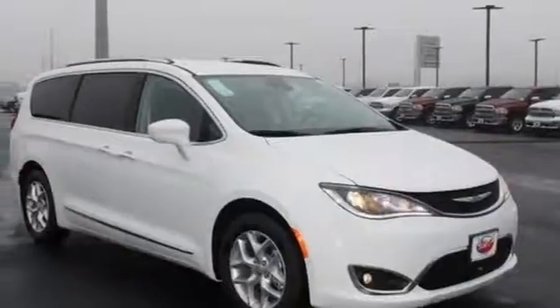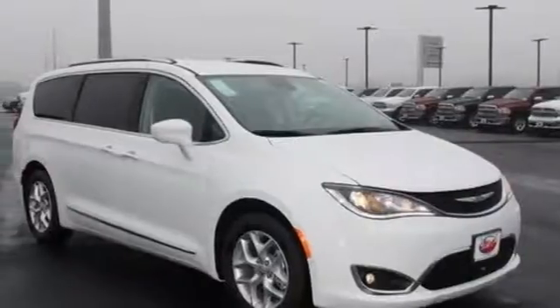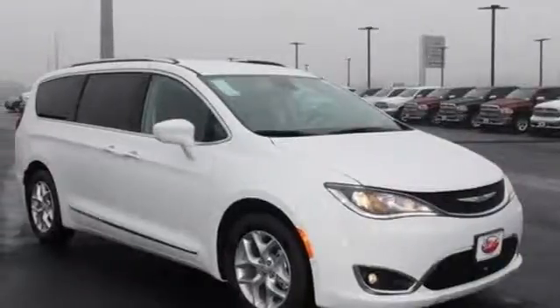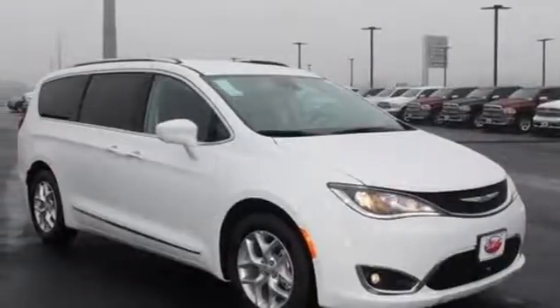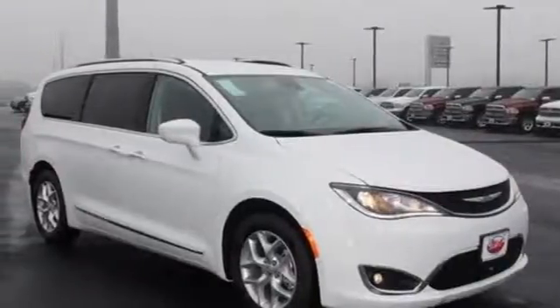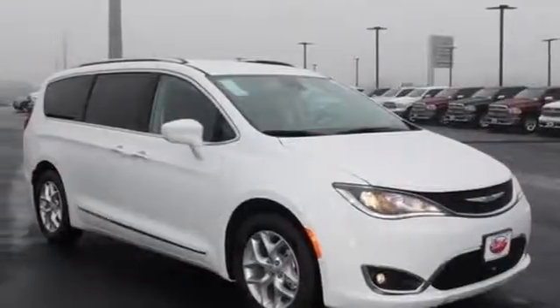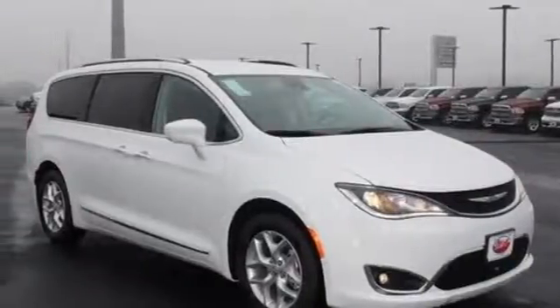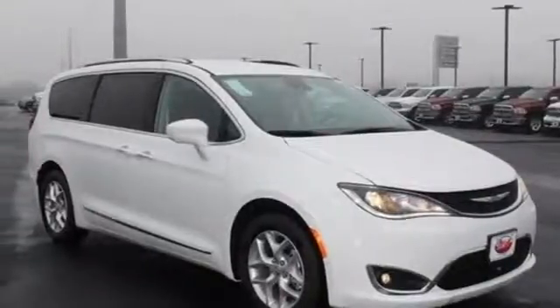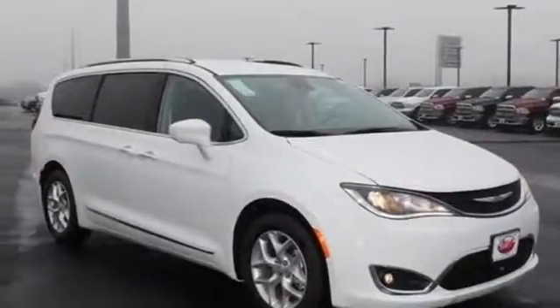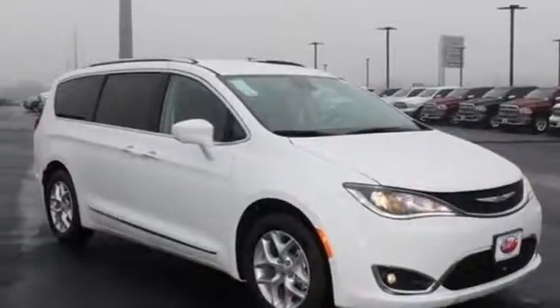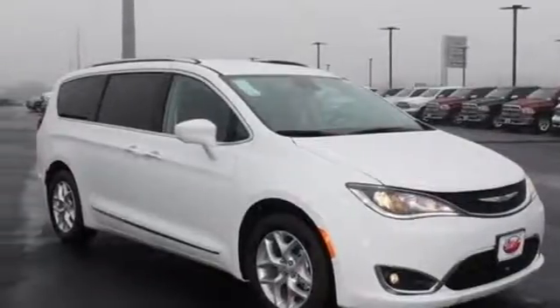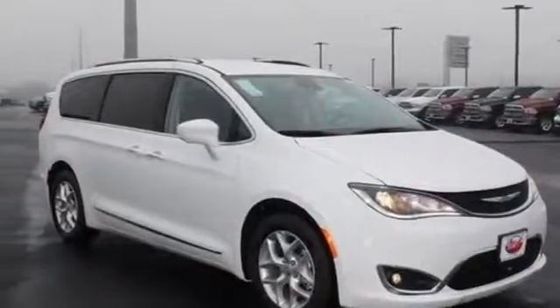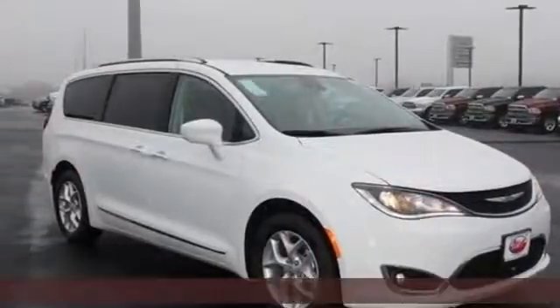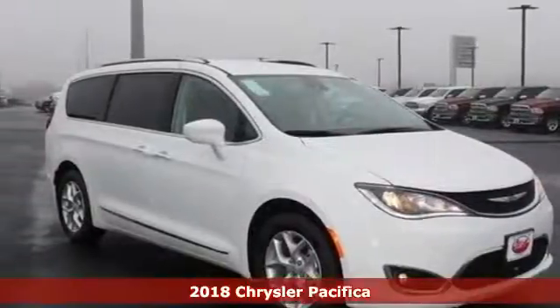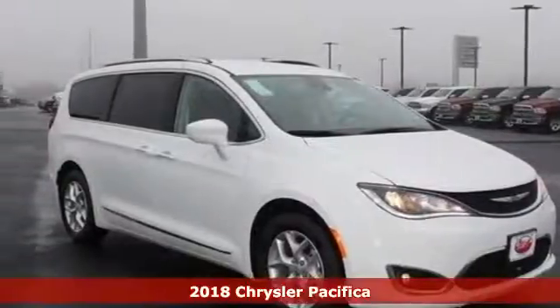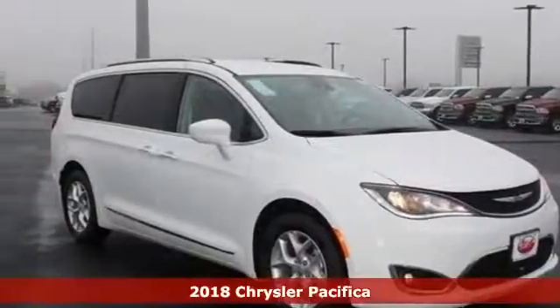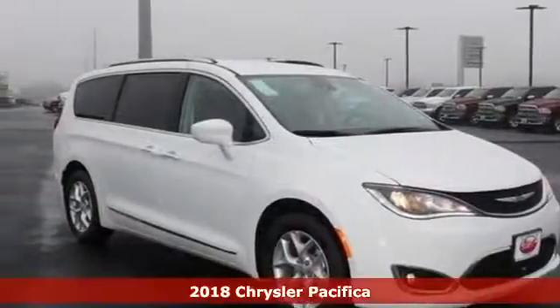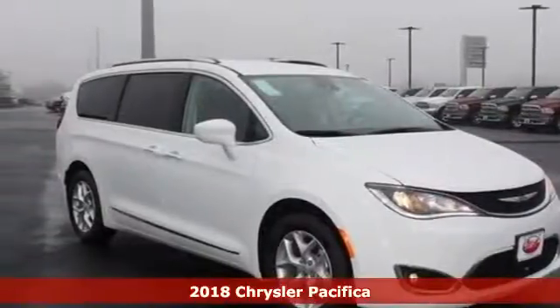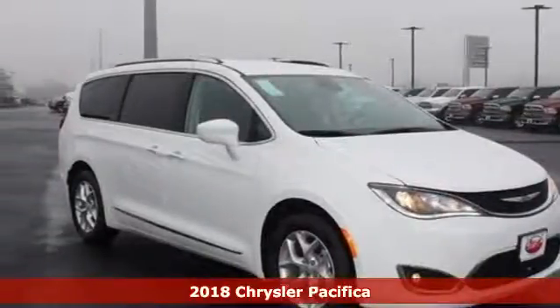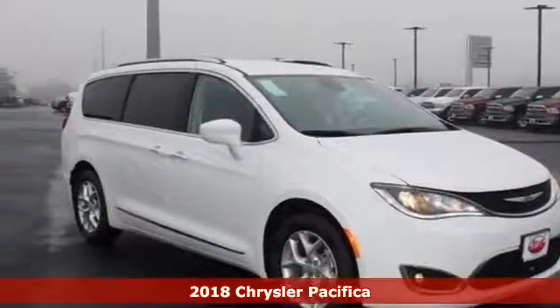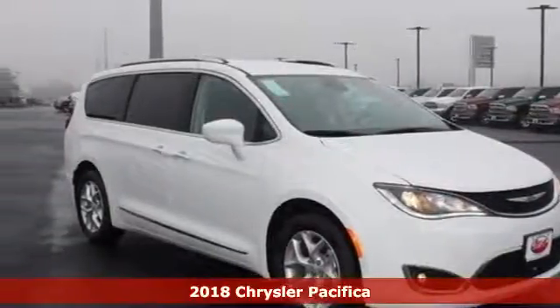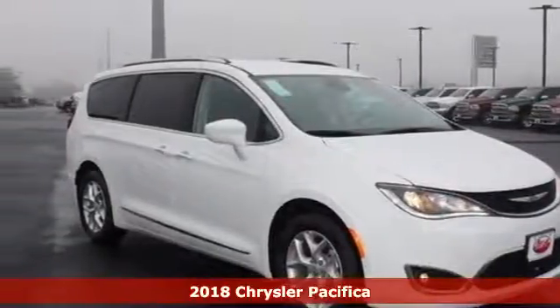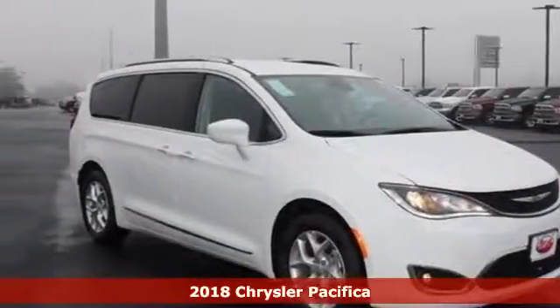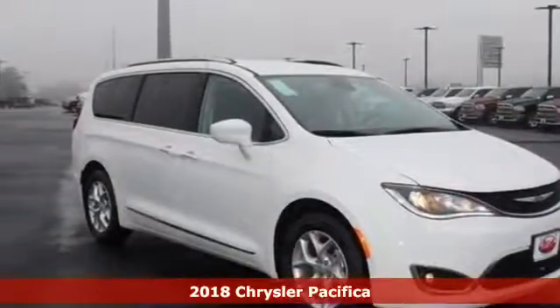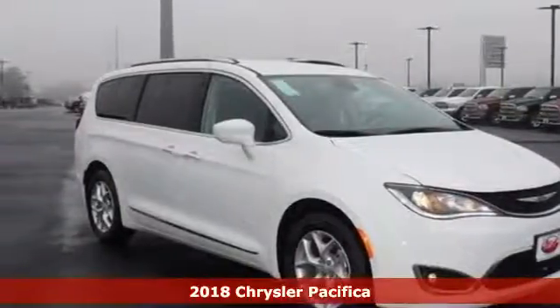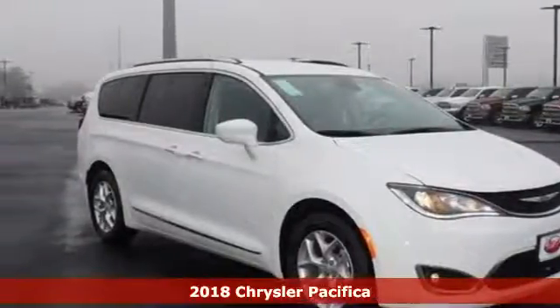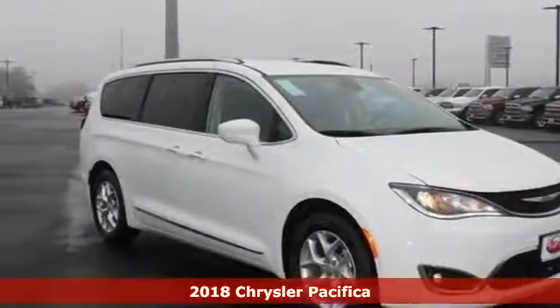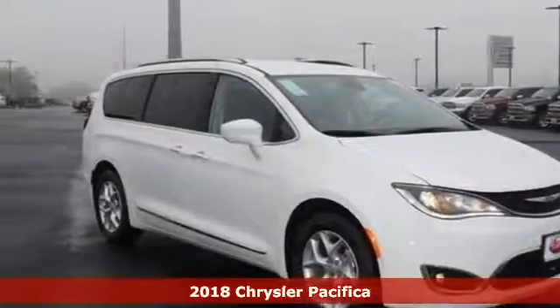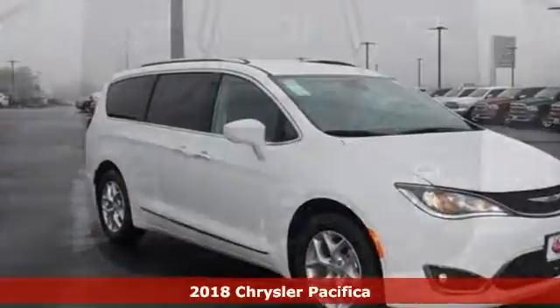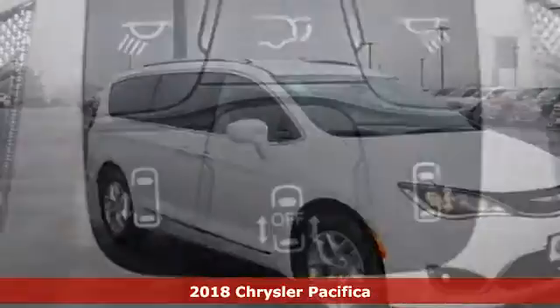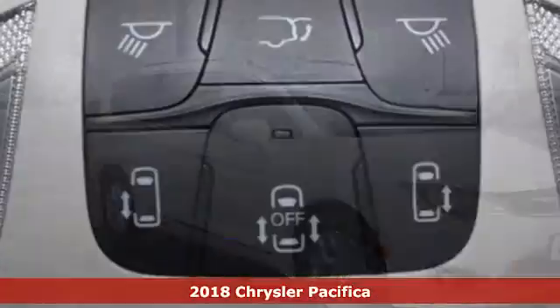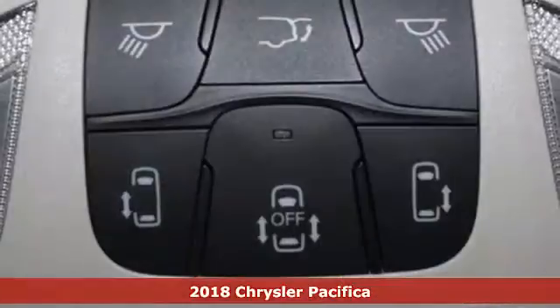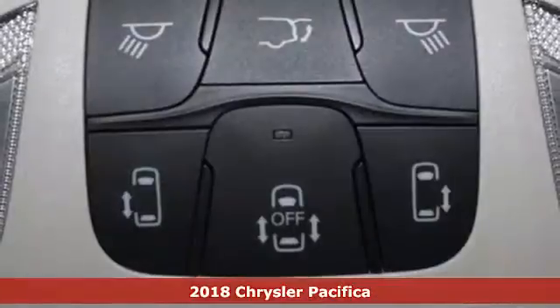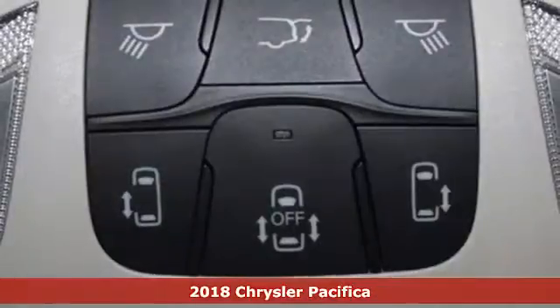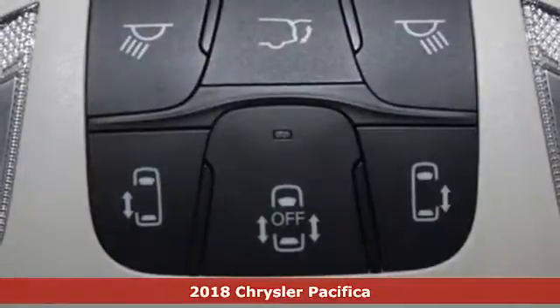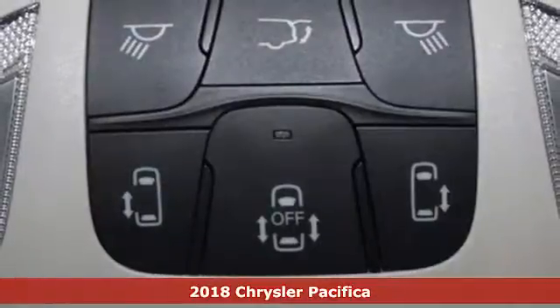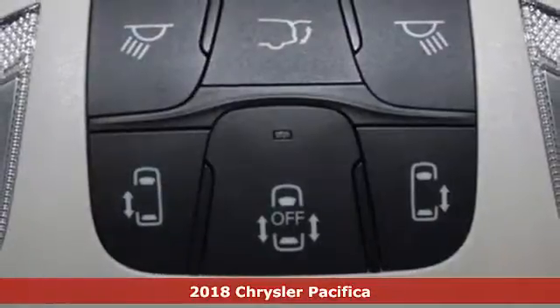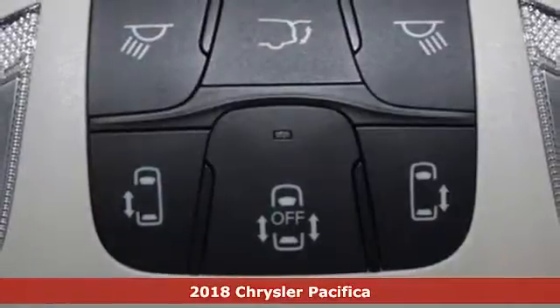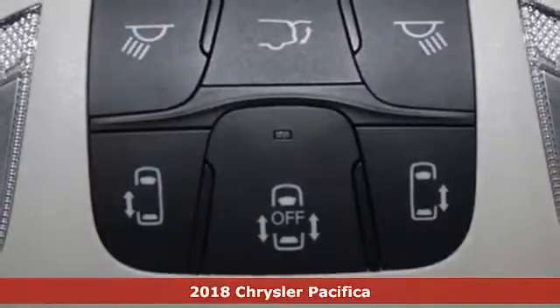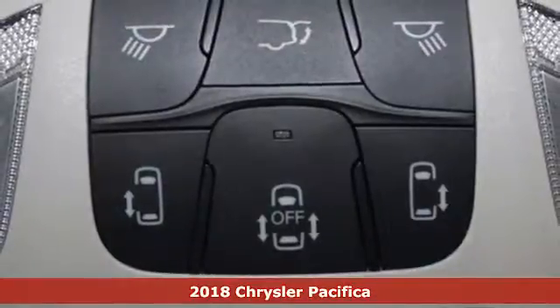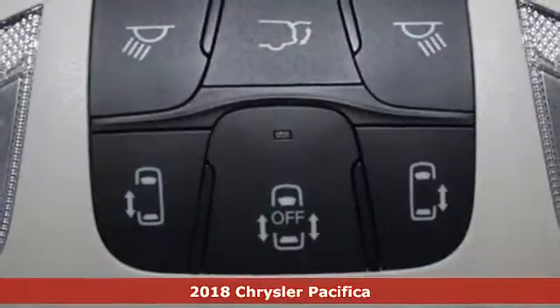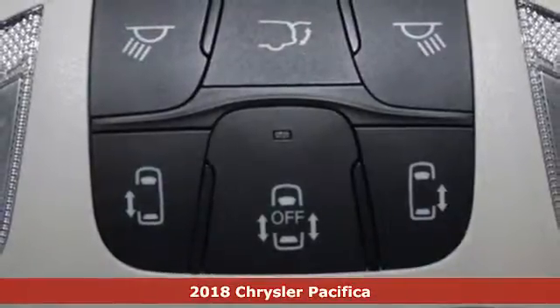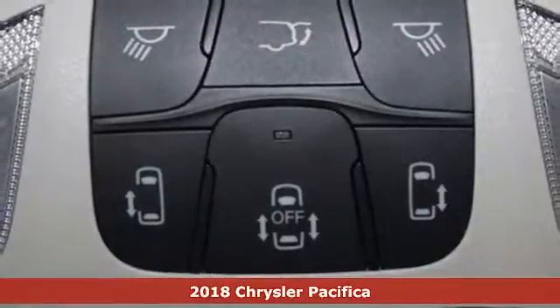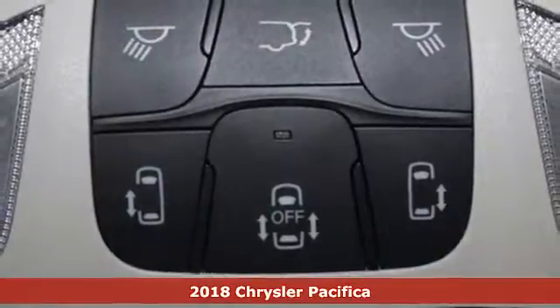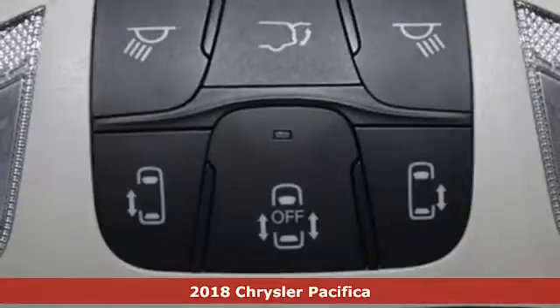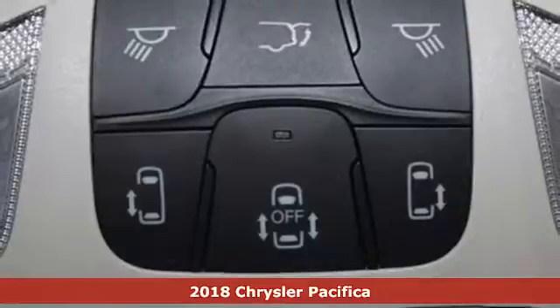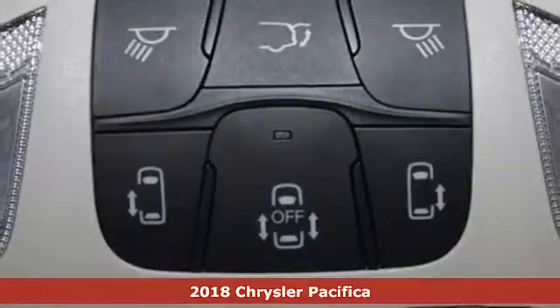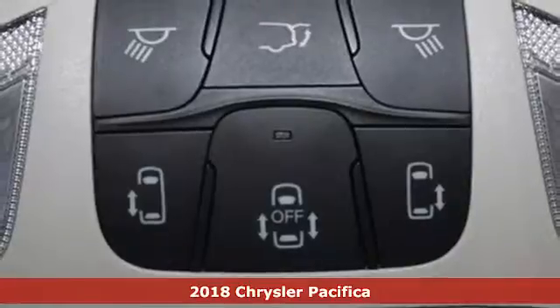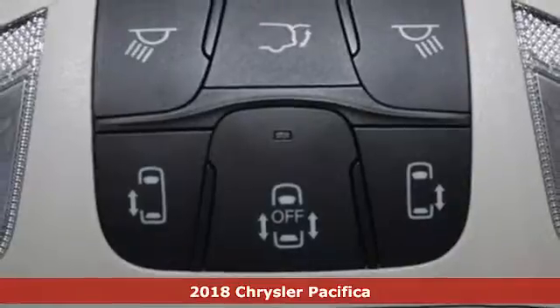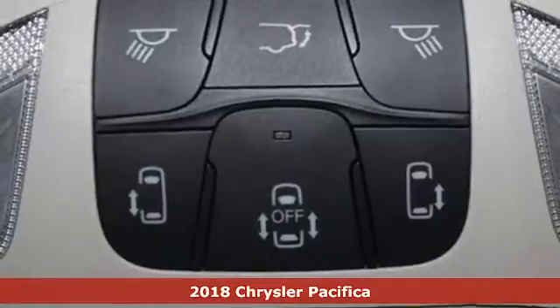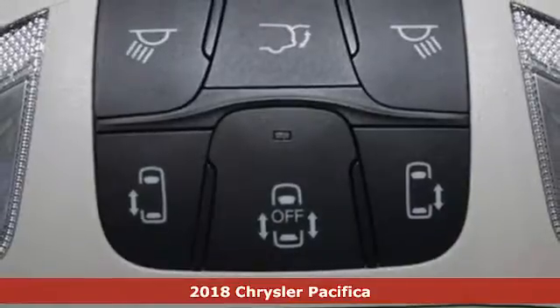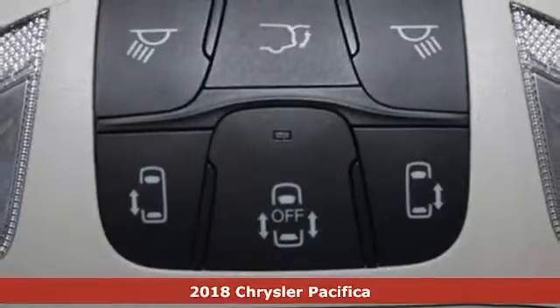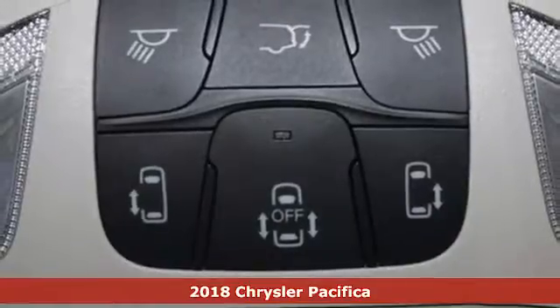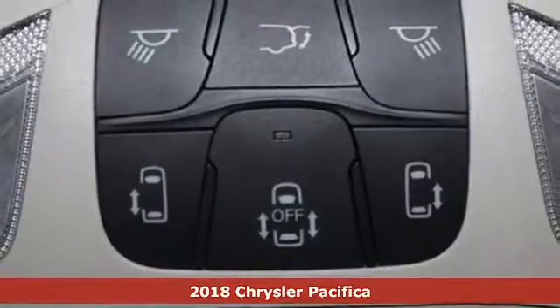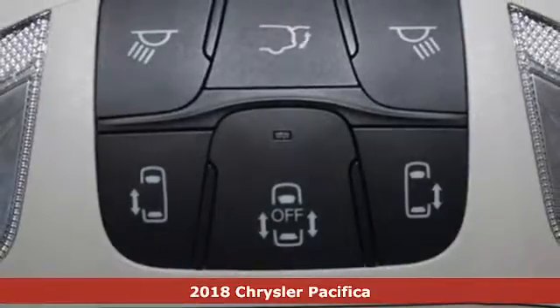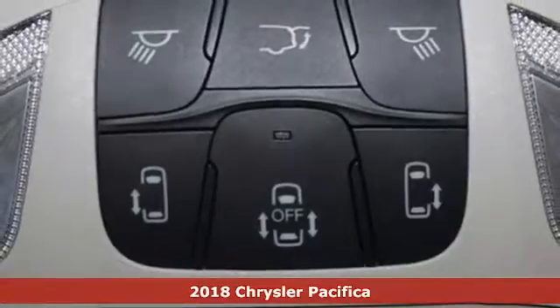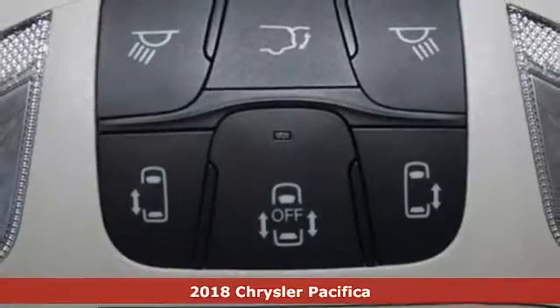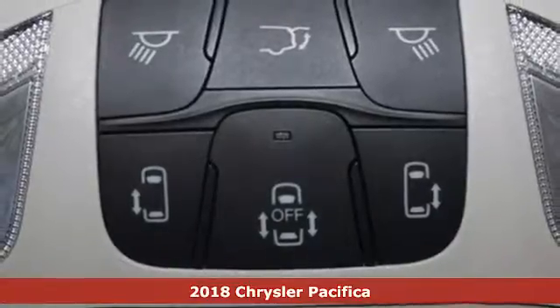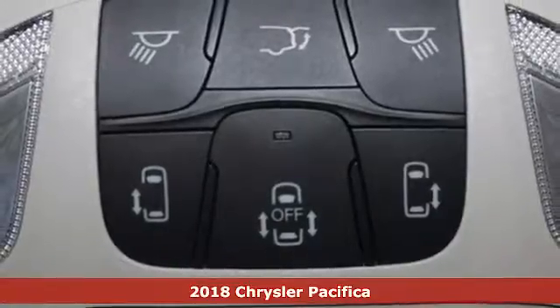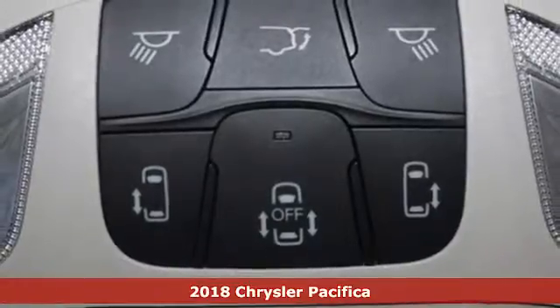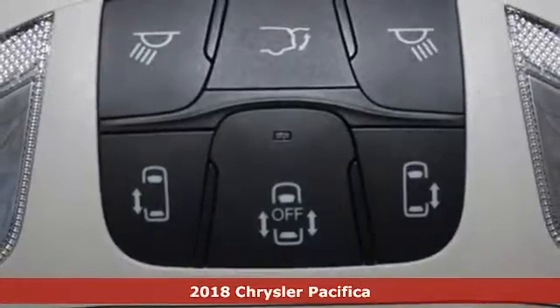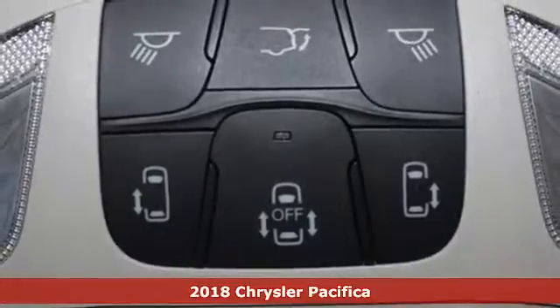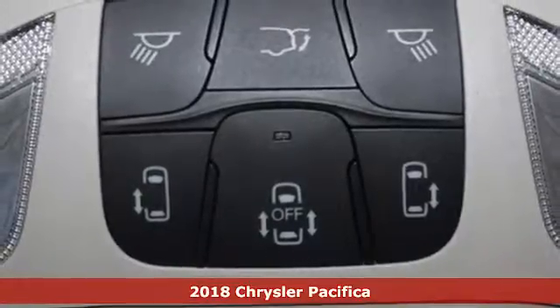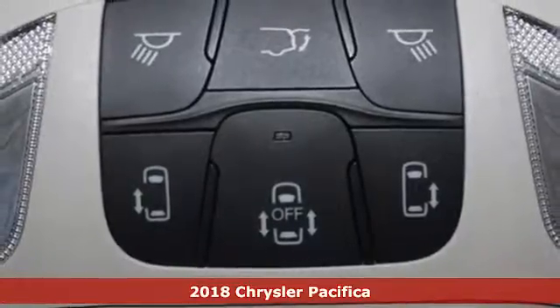Here's a 2018 Chrysler Pacifica. No matter your purpose, the redesigned Pacifica helps you achieve it.